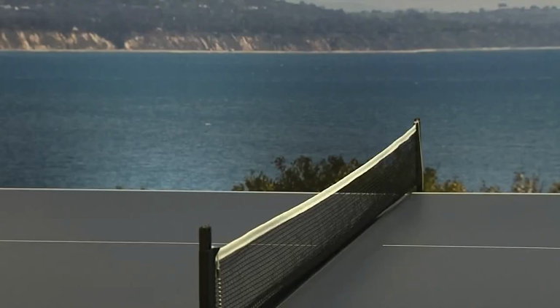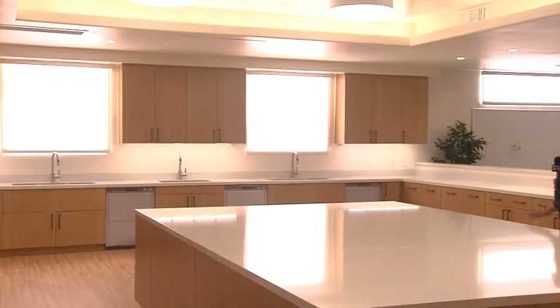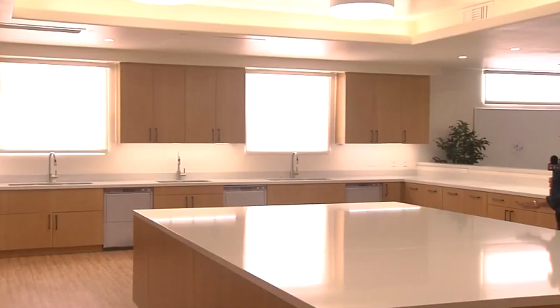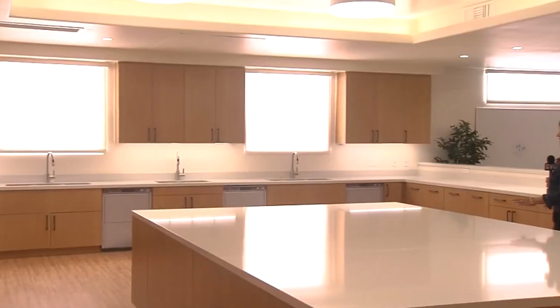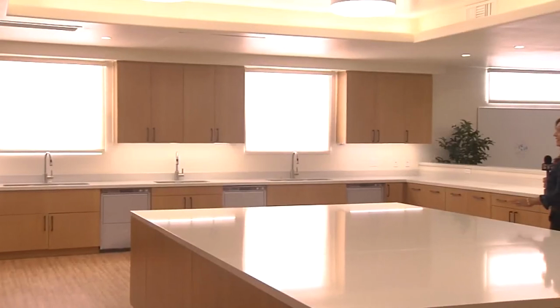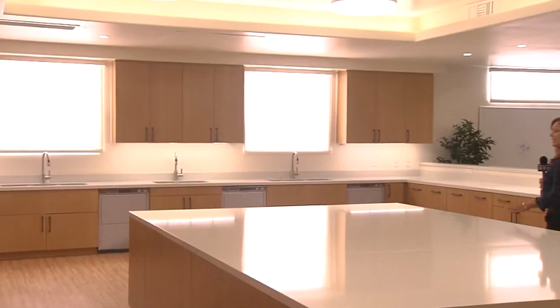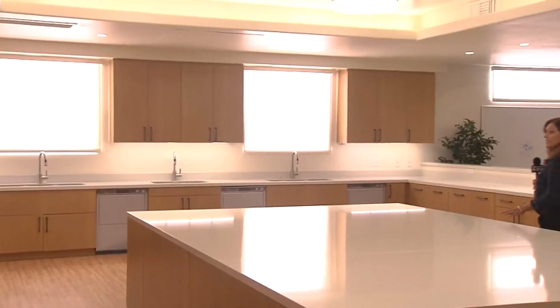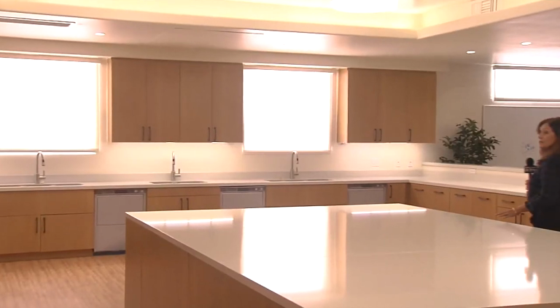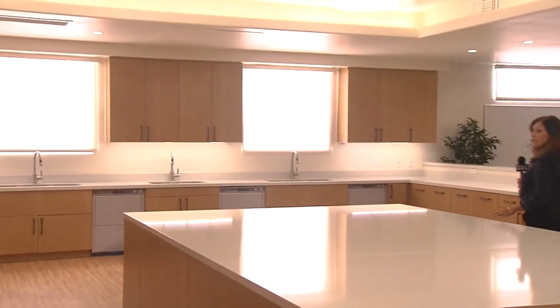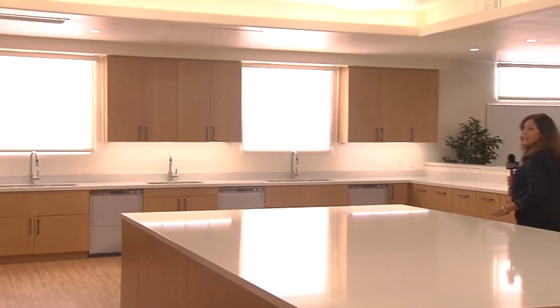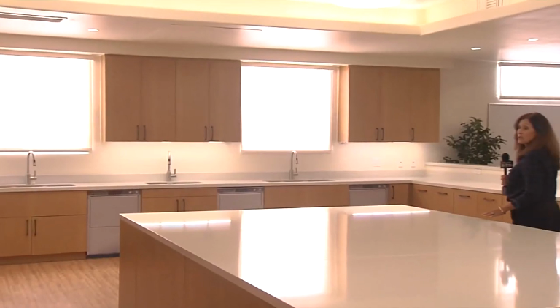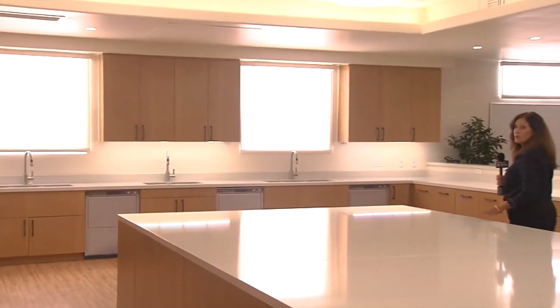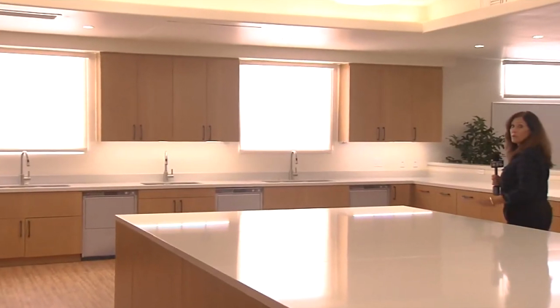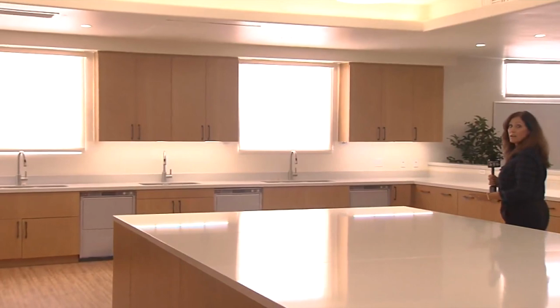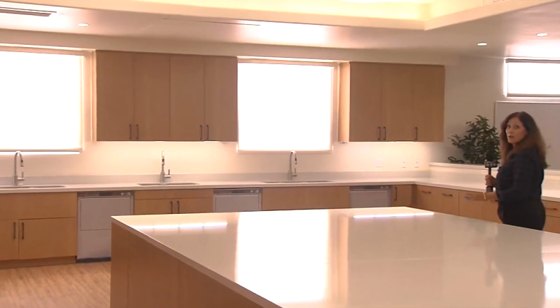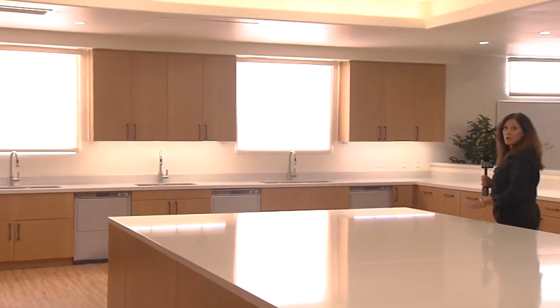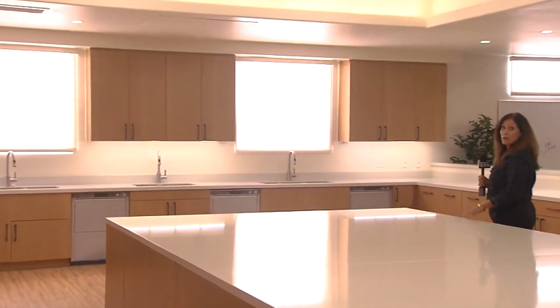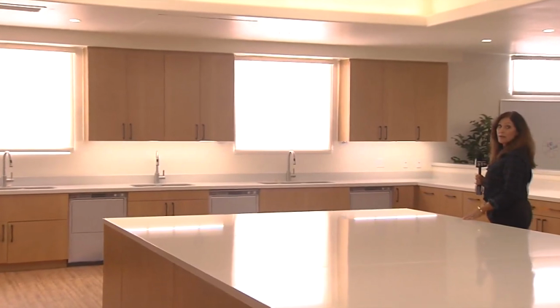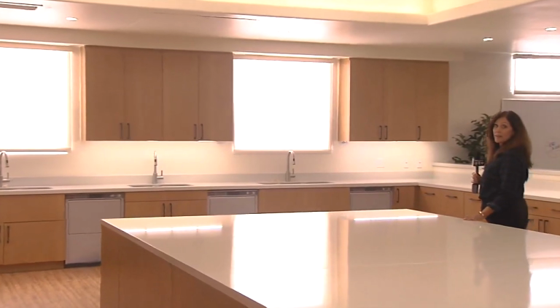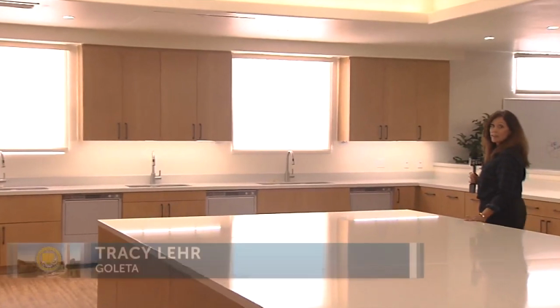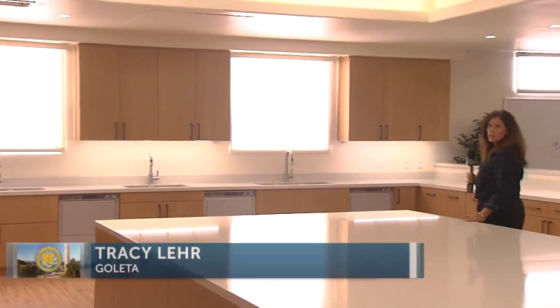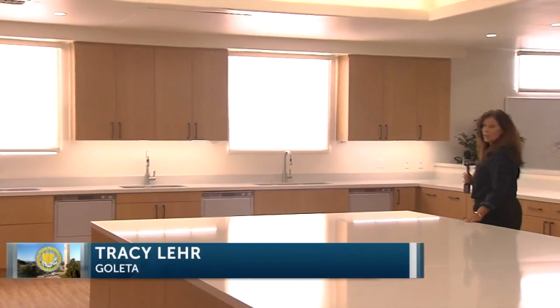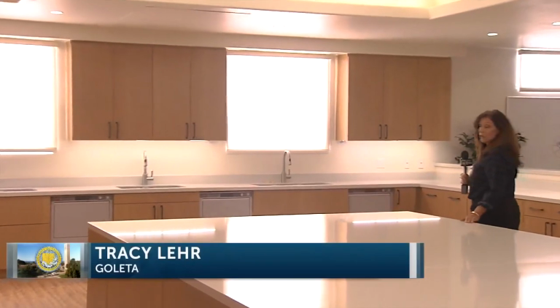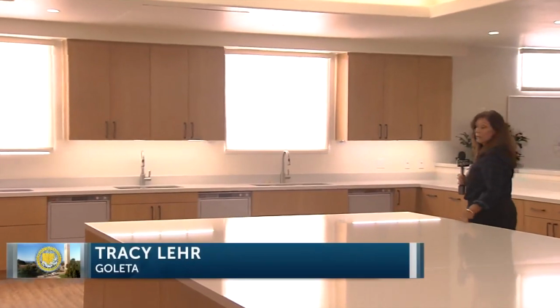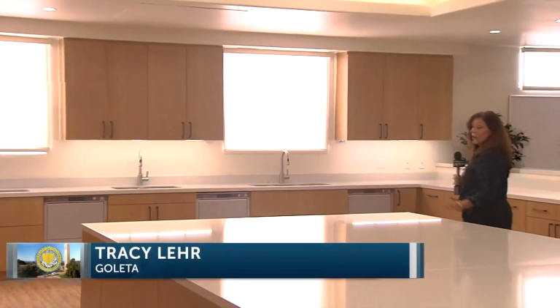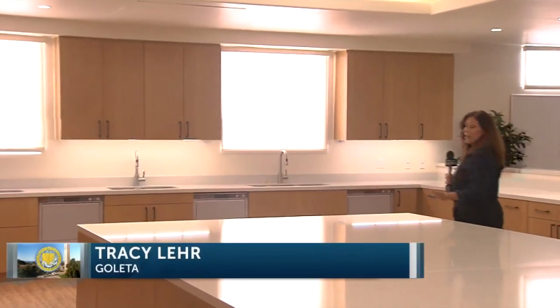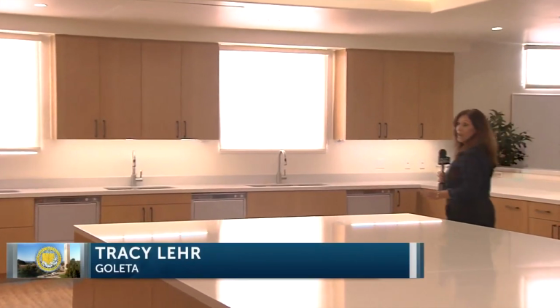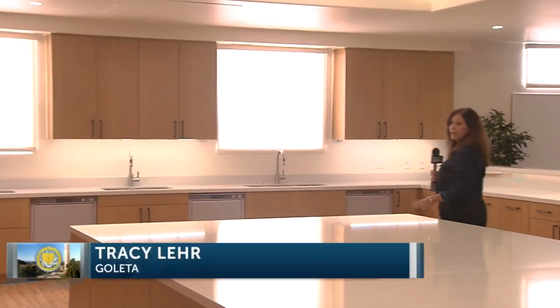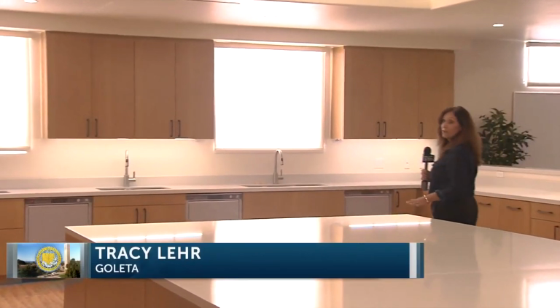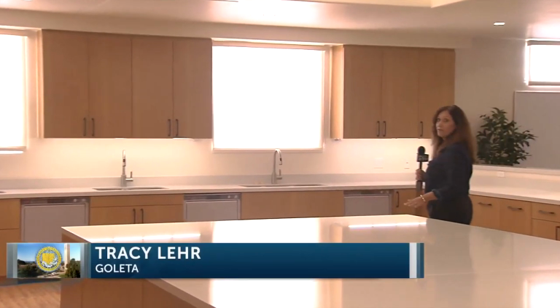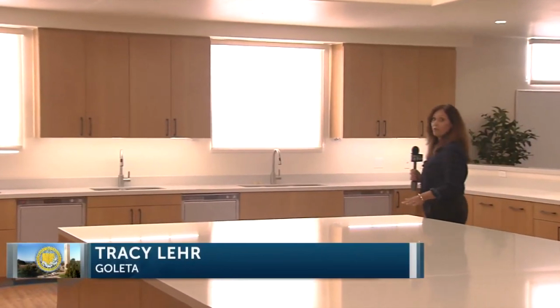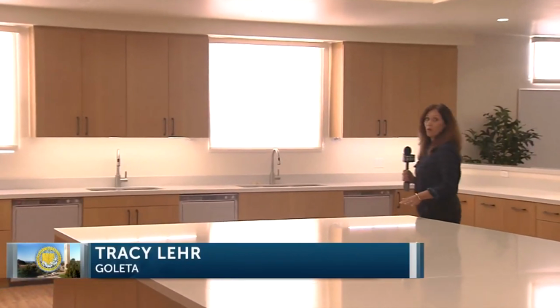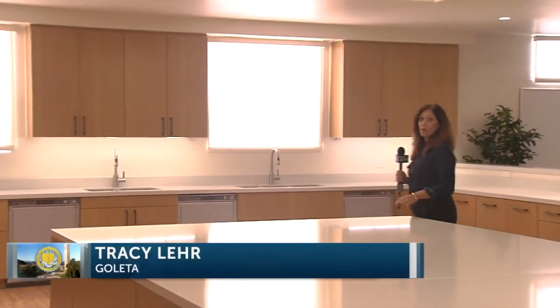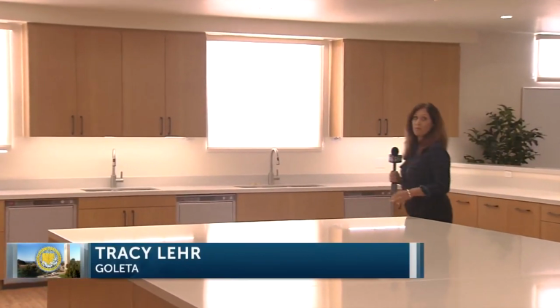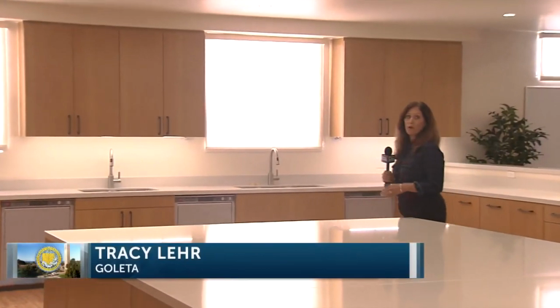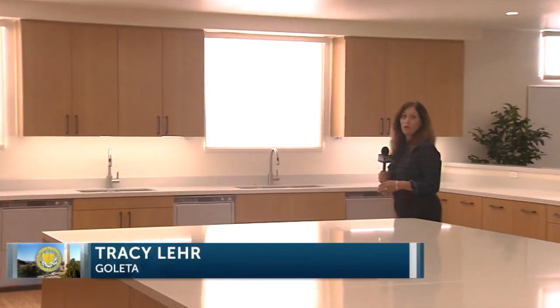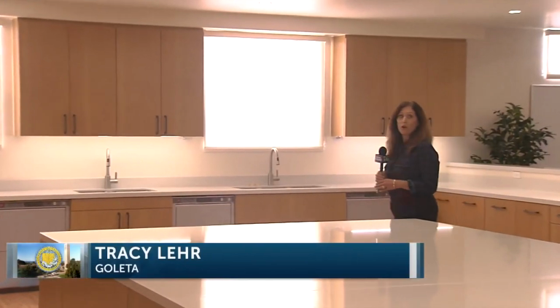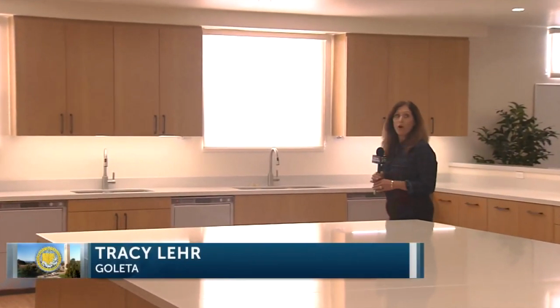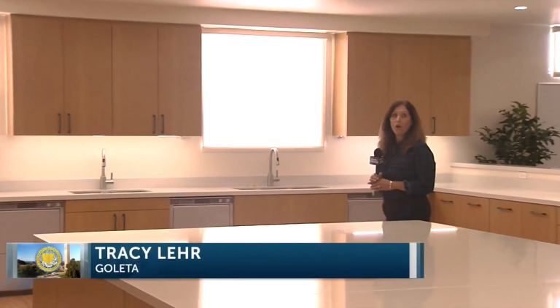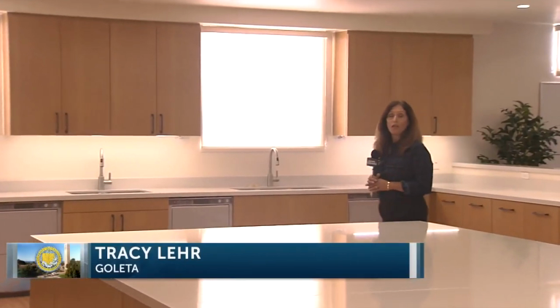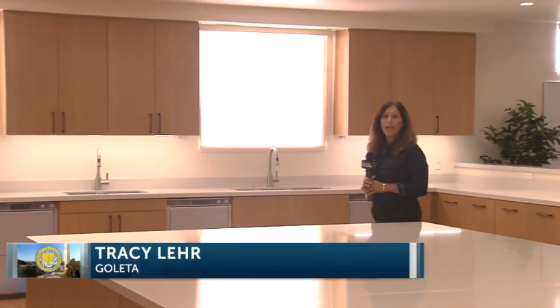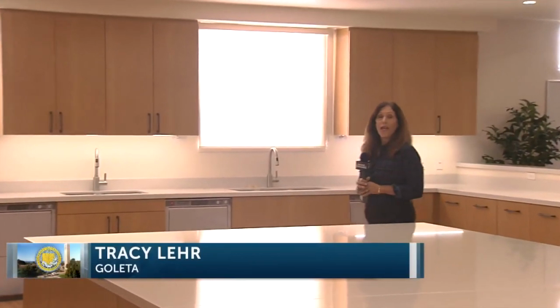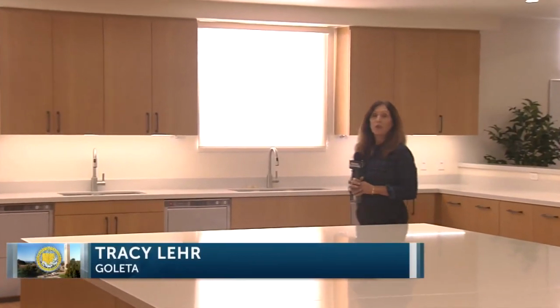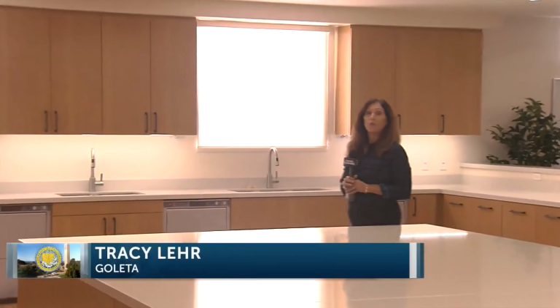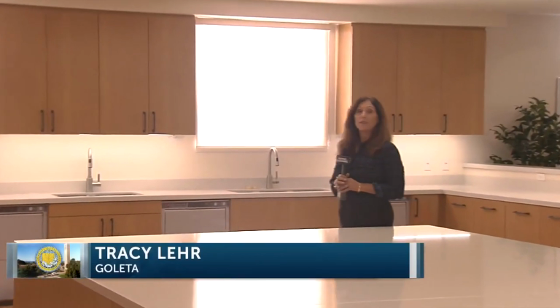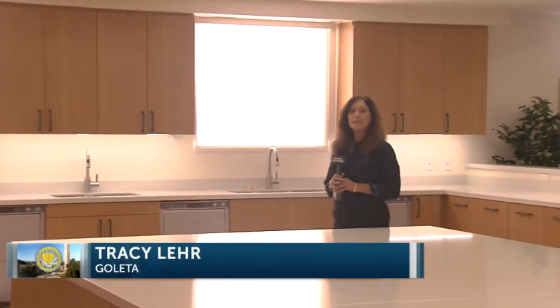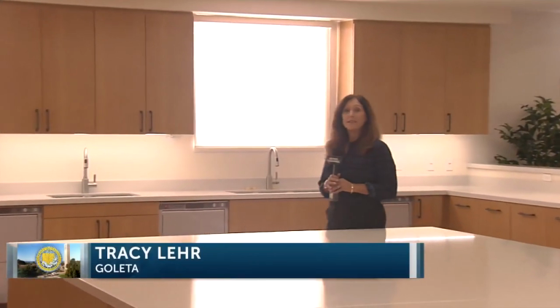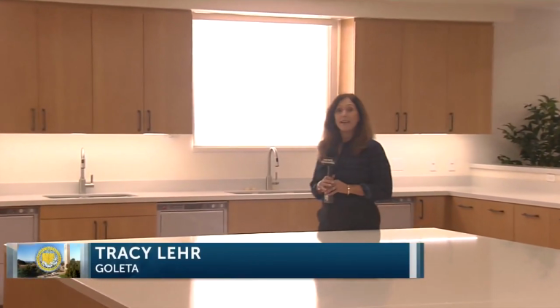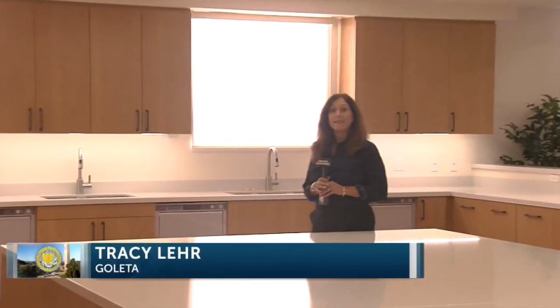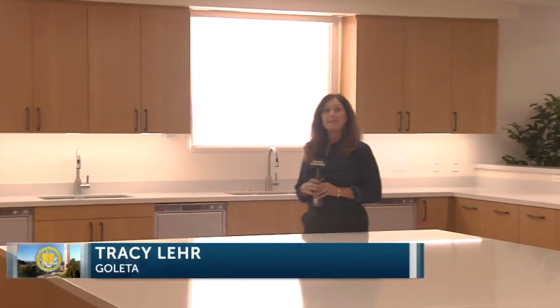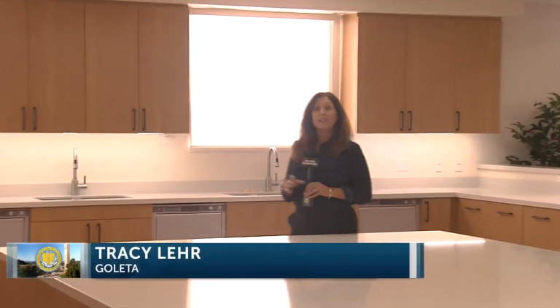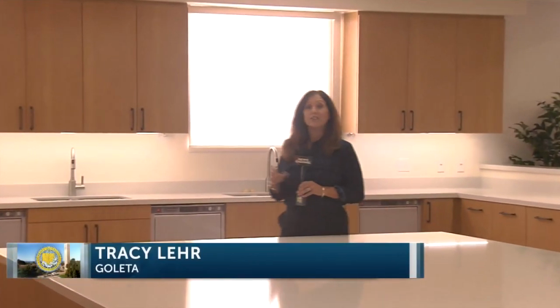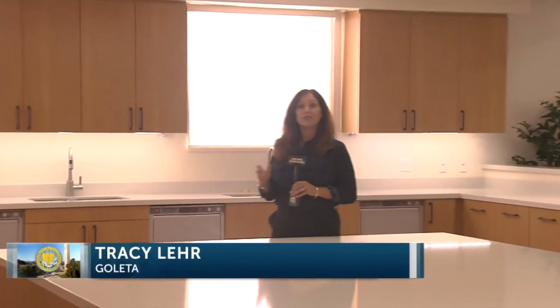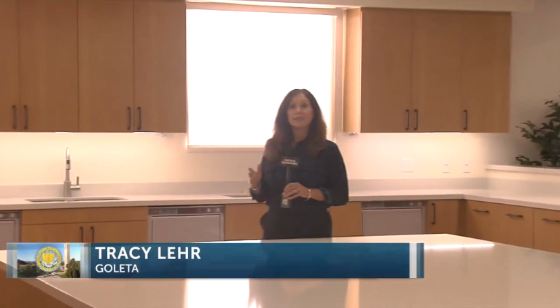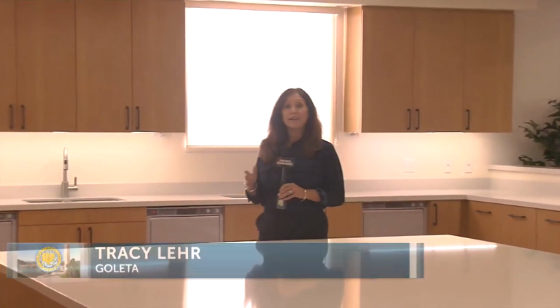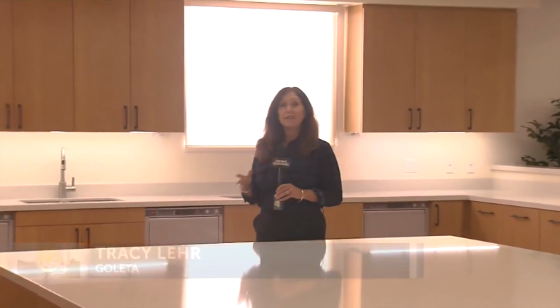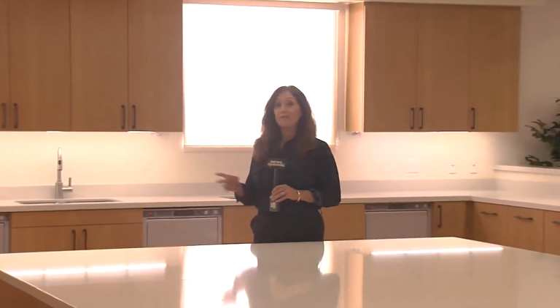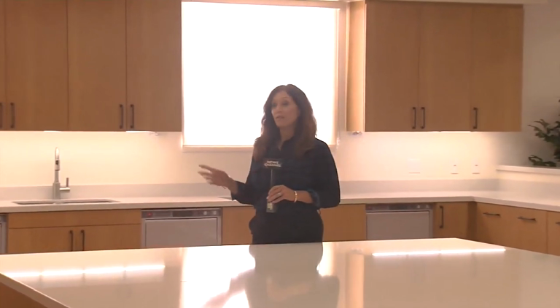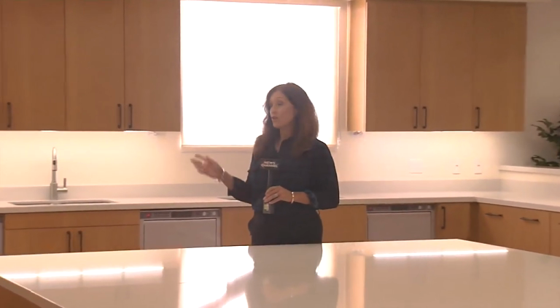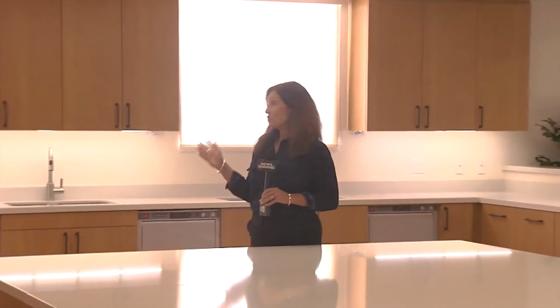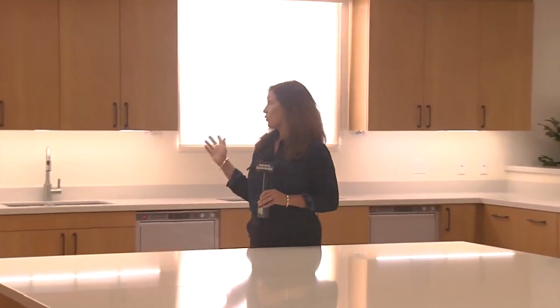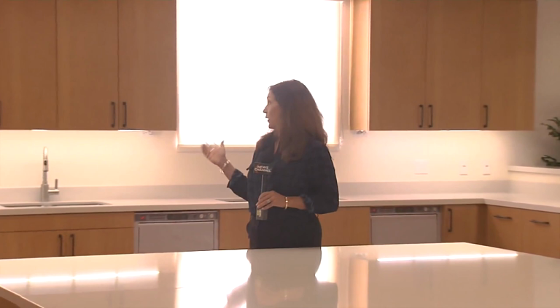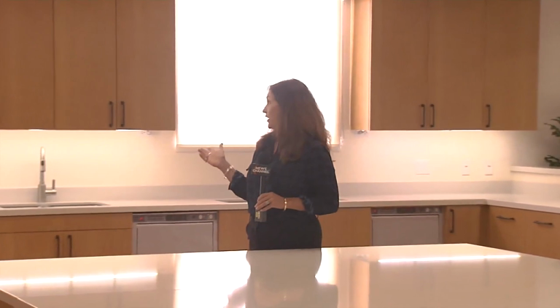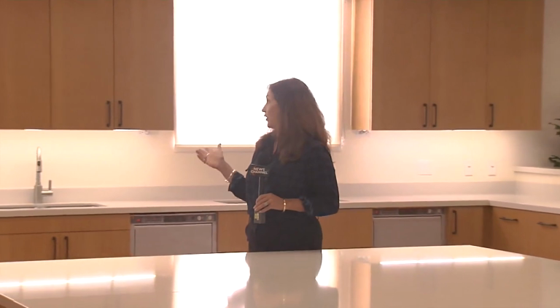Now, this space would be a community kitchen that would be on every floor of Munger Hall, and once again, you'll see virtual windows.